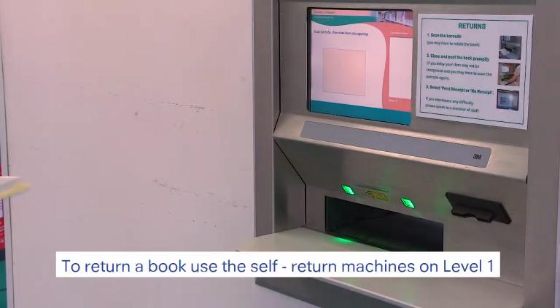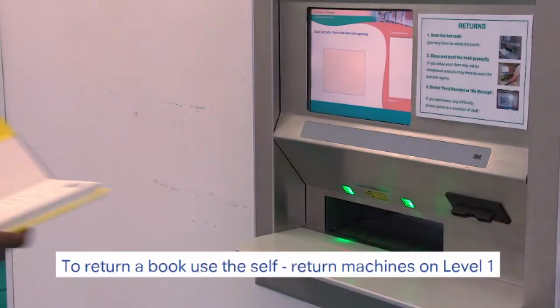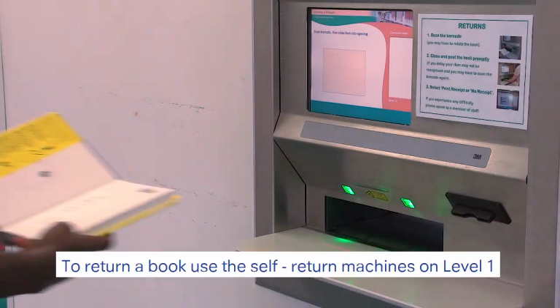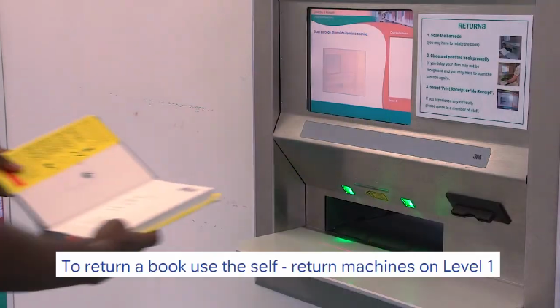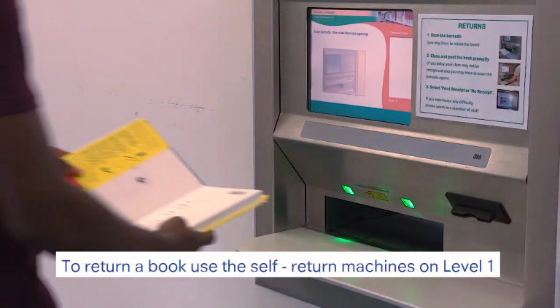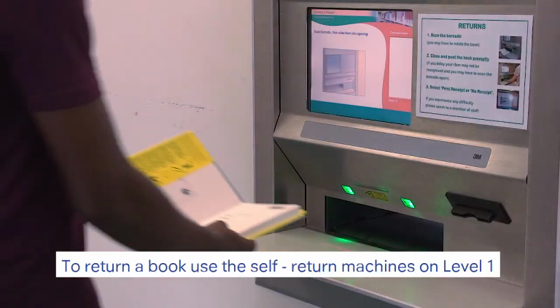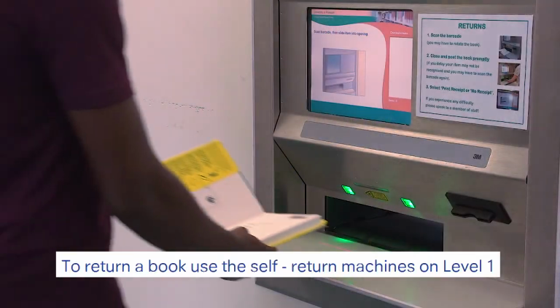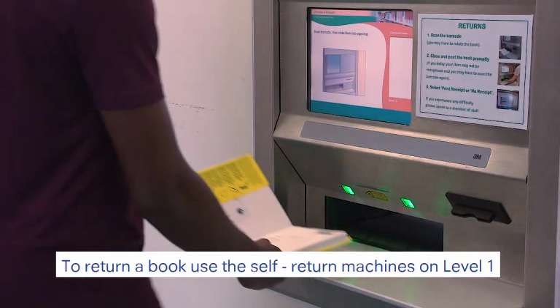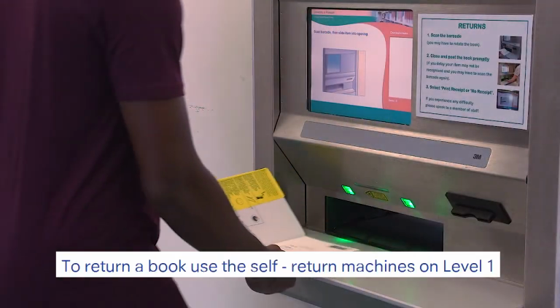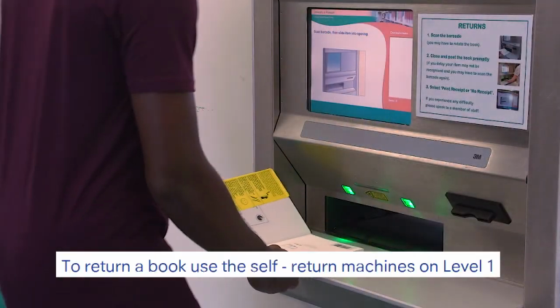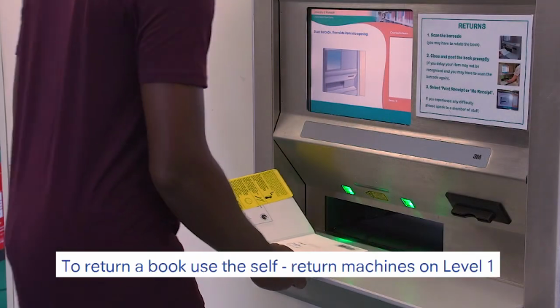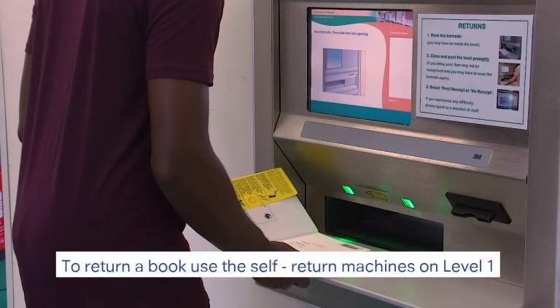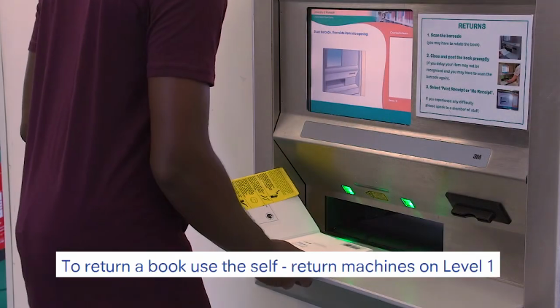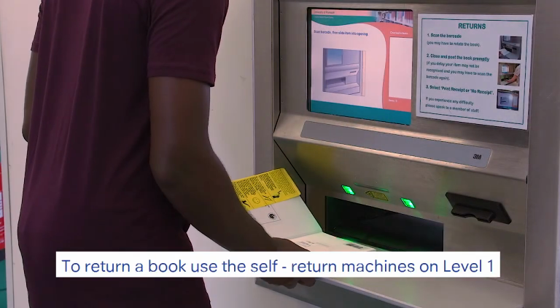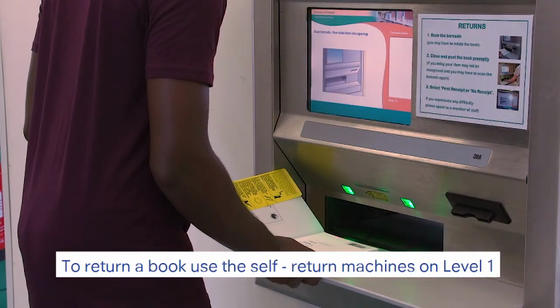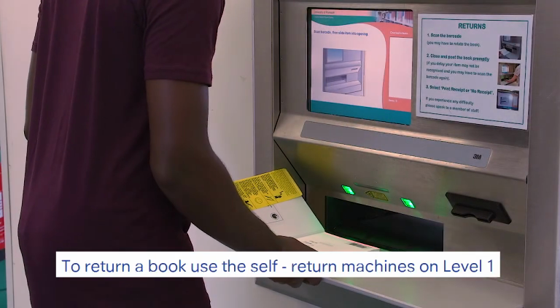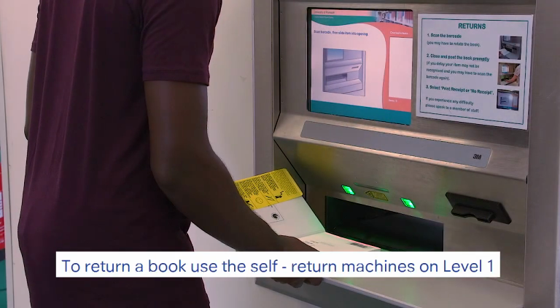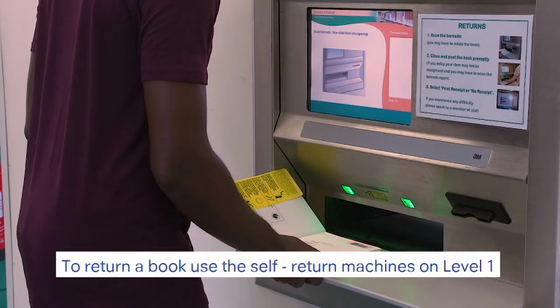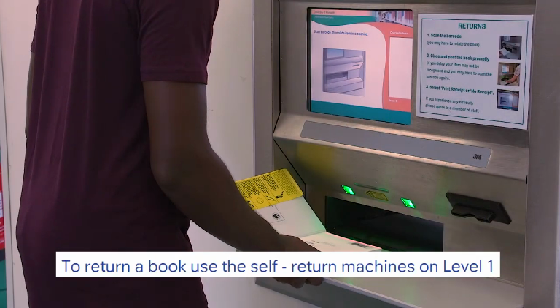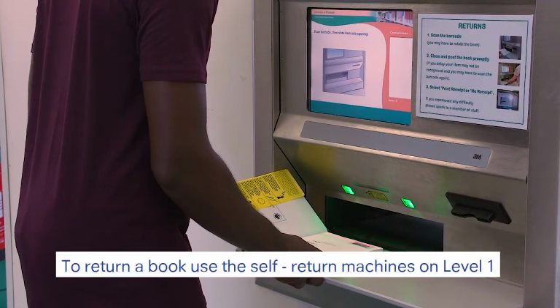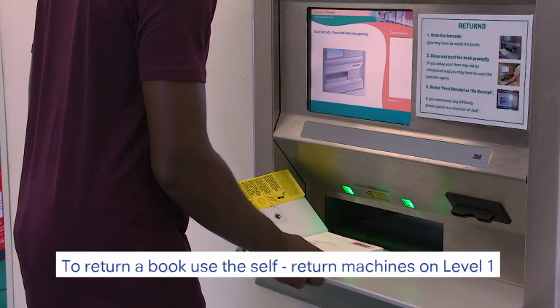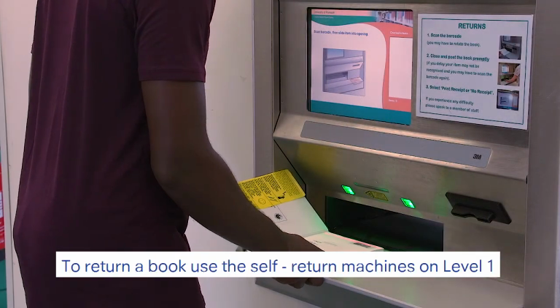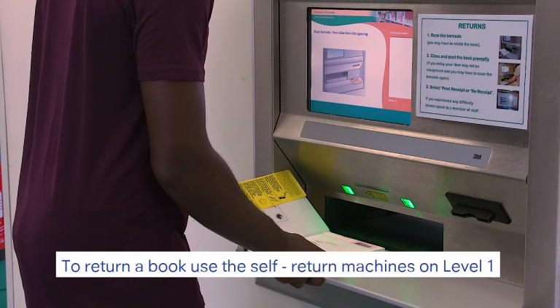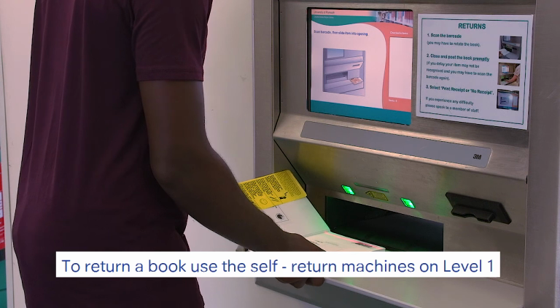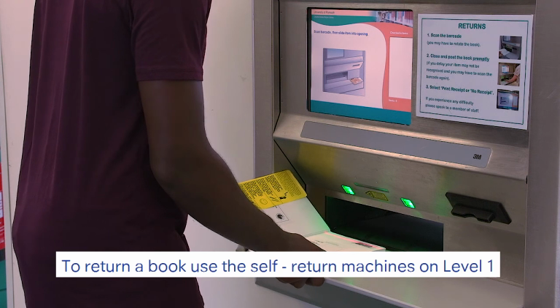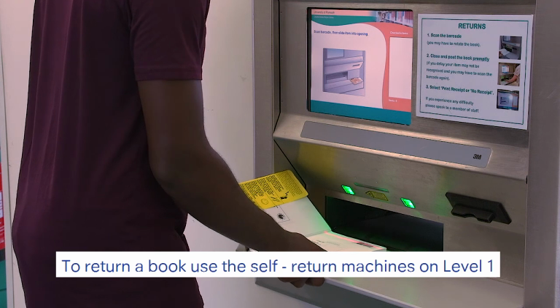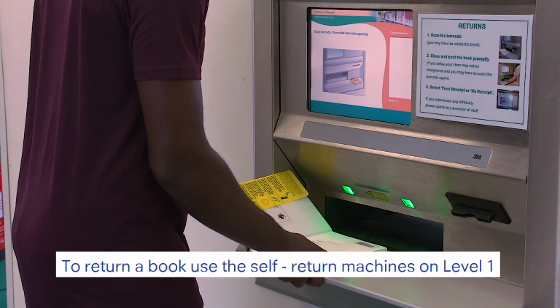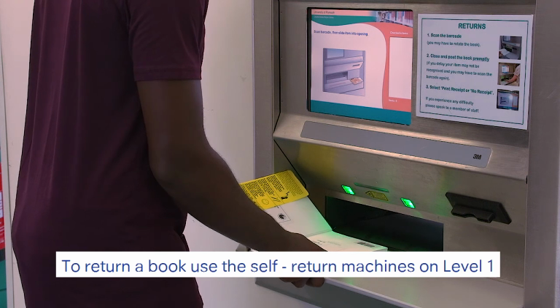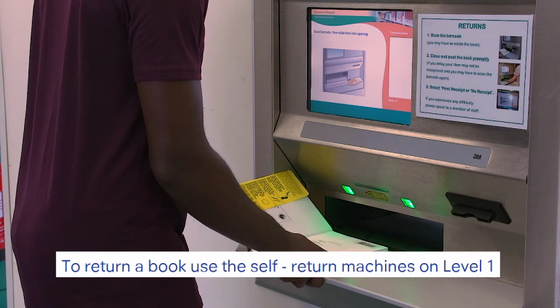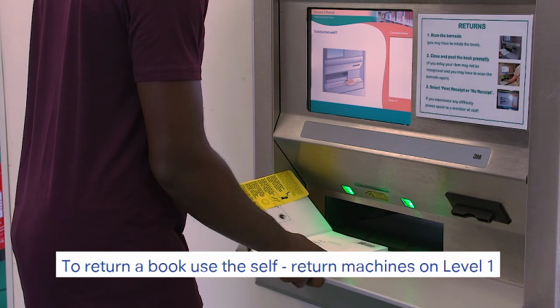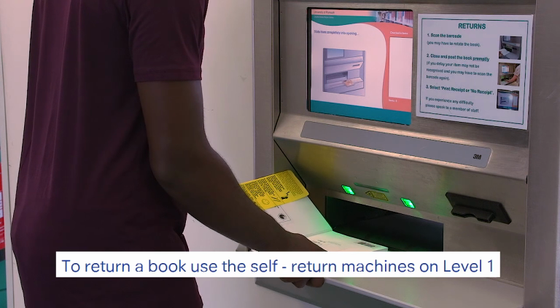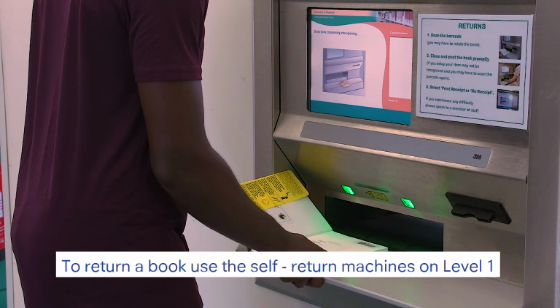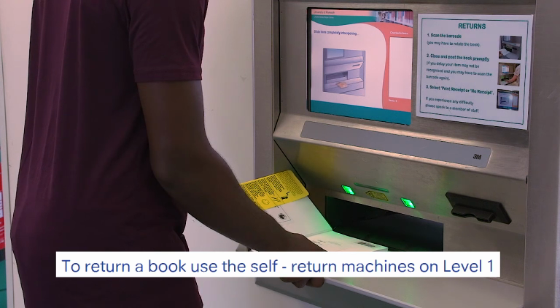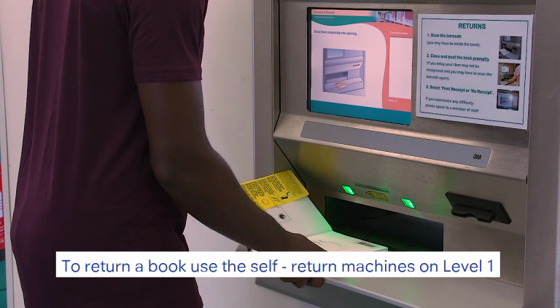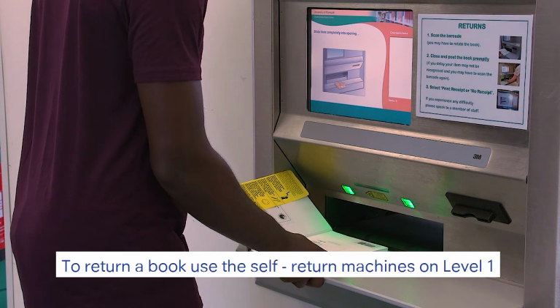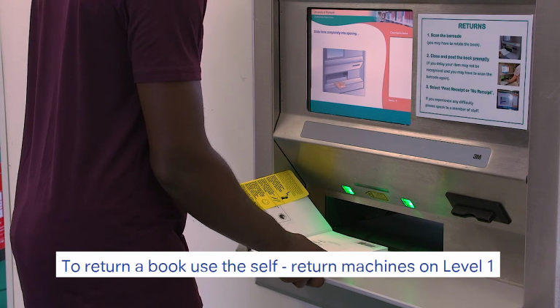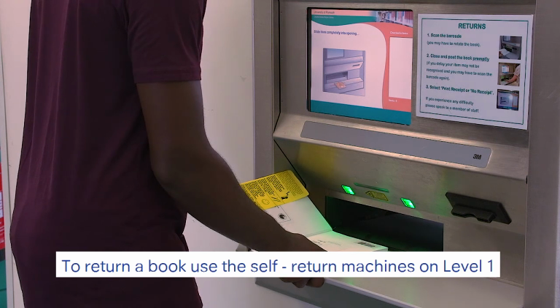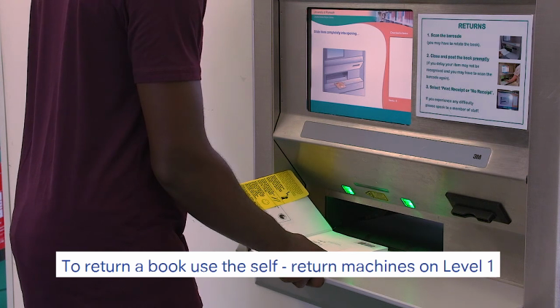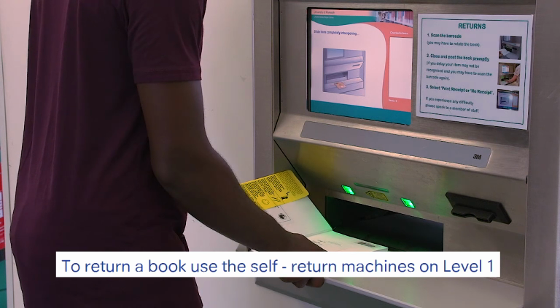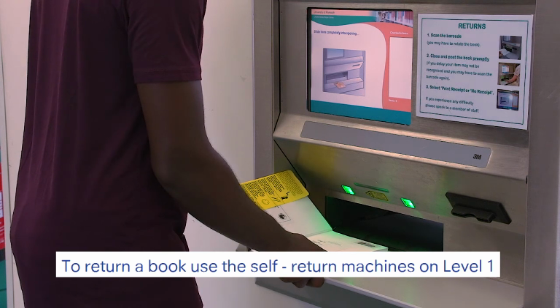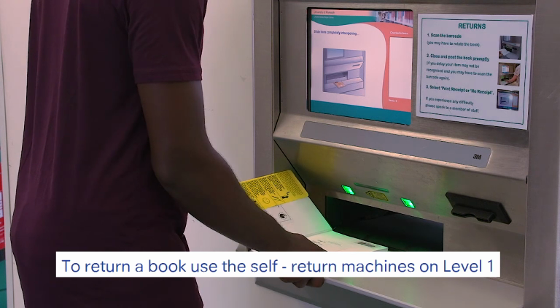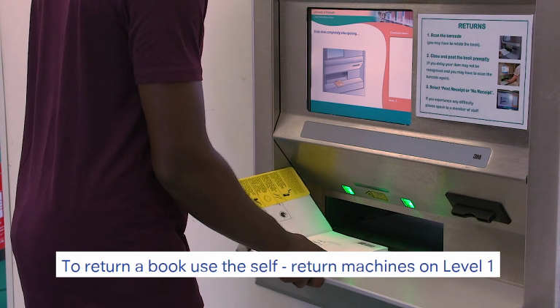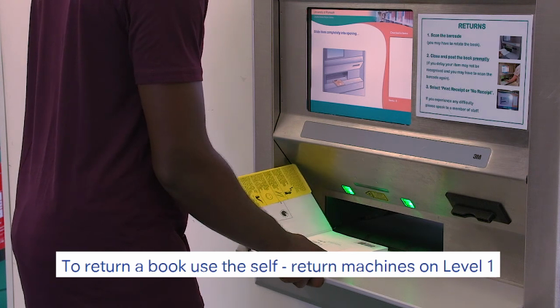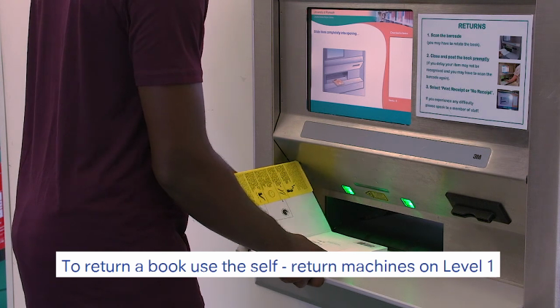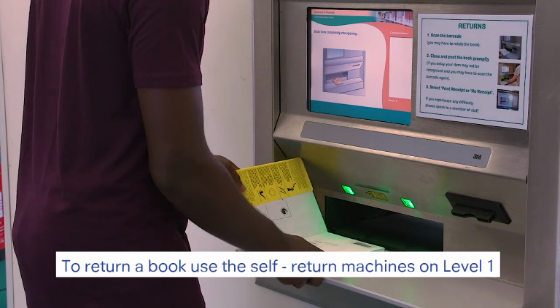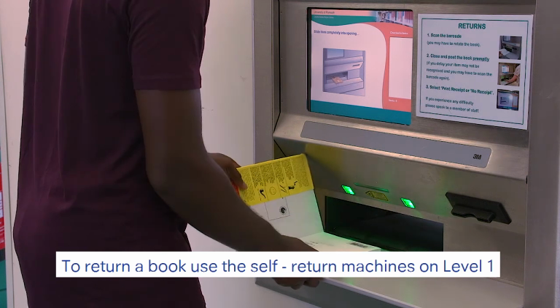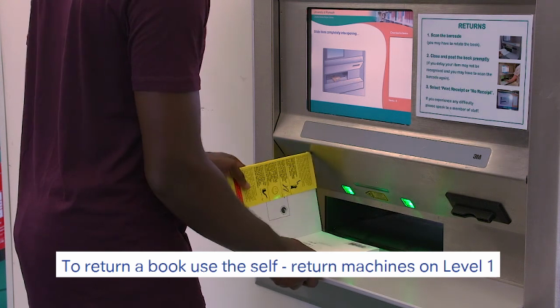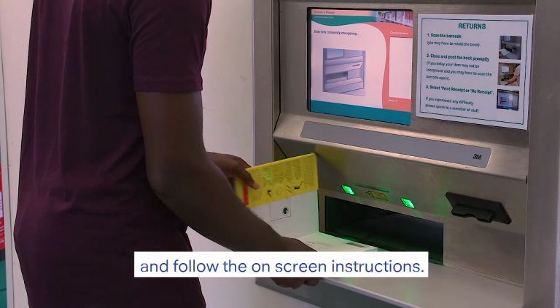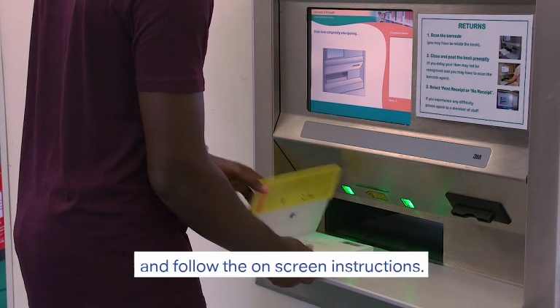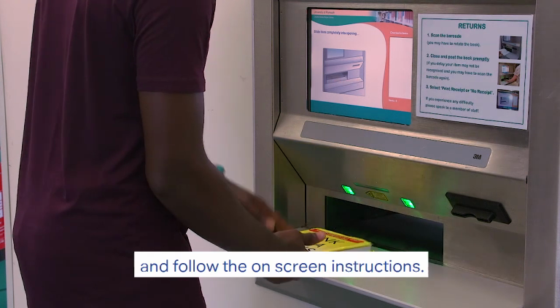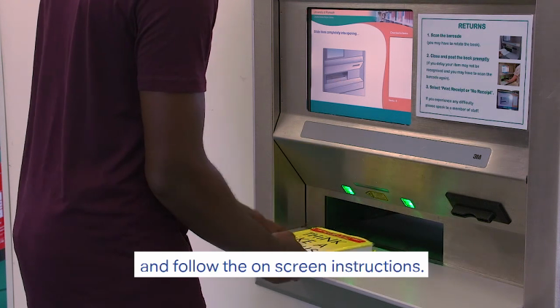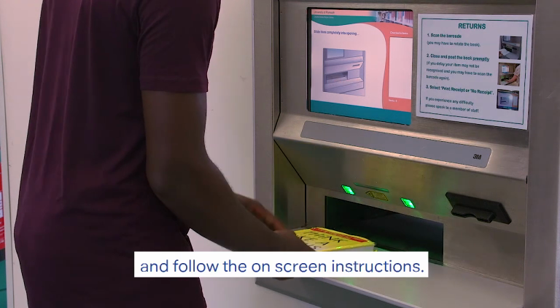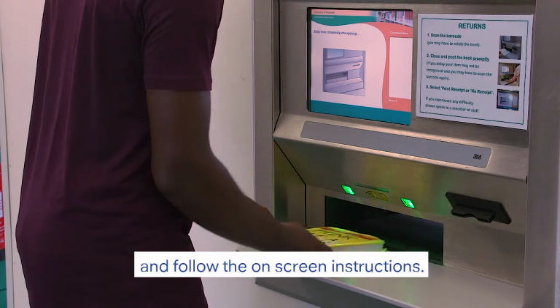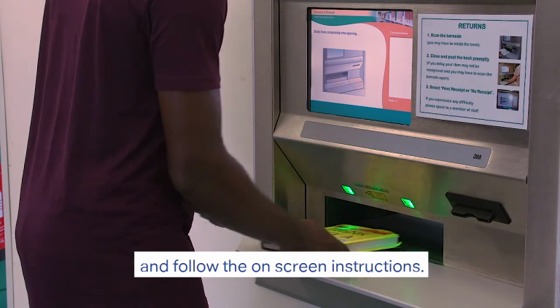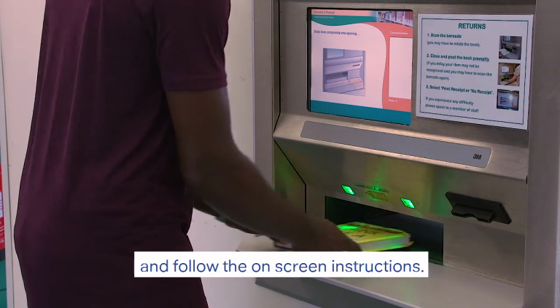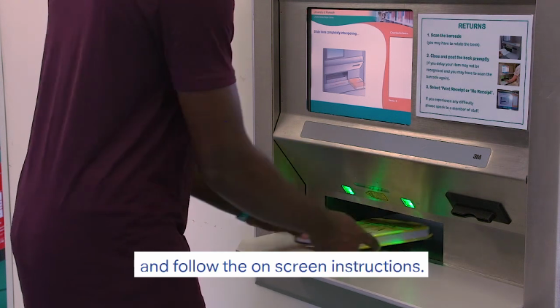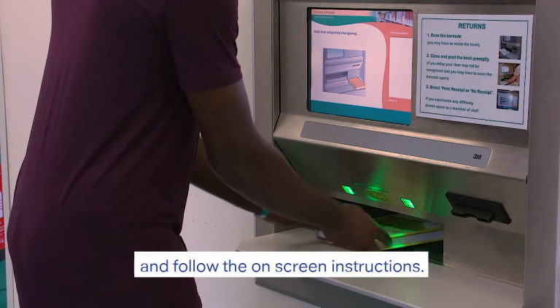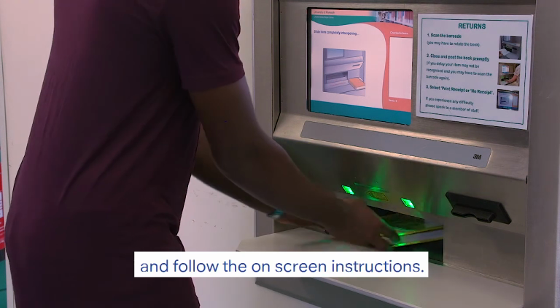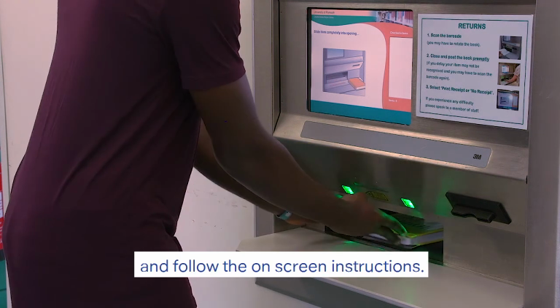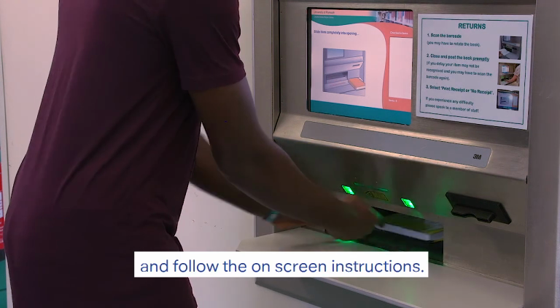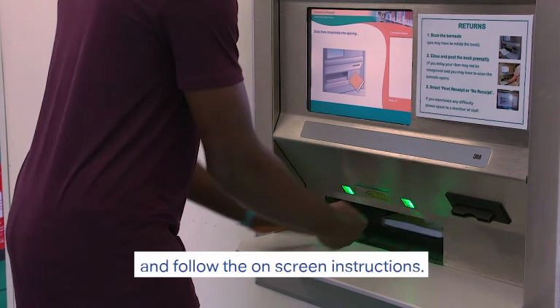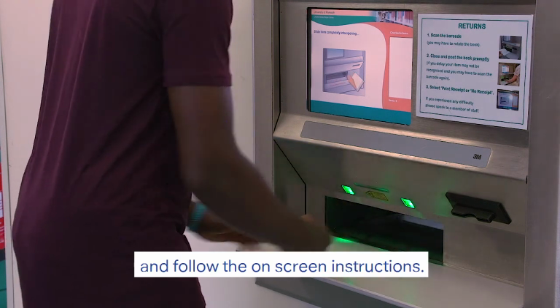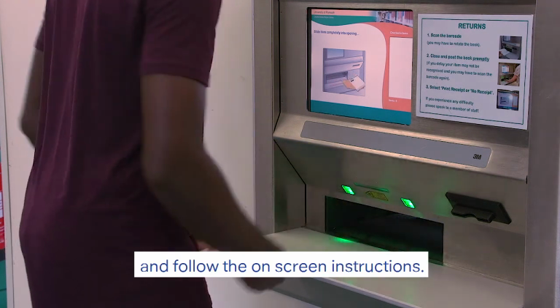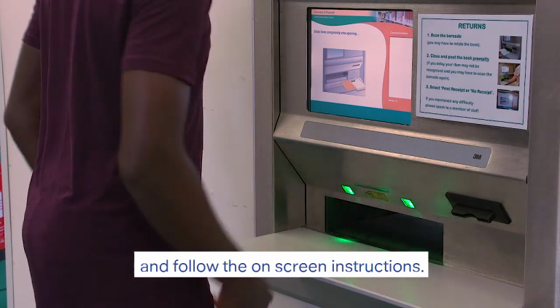To return a book, use the self-return machines on level one and follow the on-screen instructions.